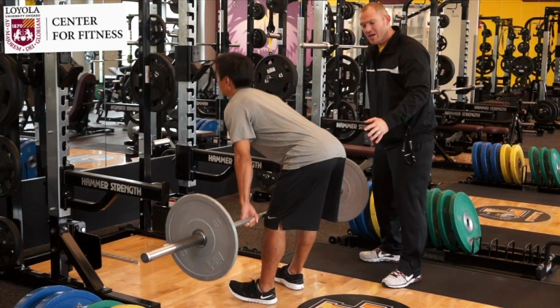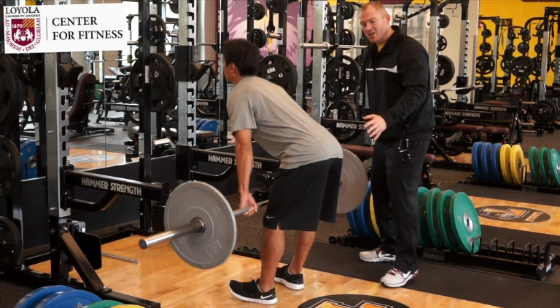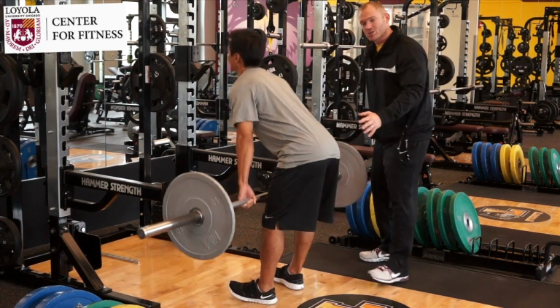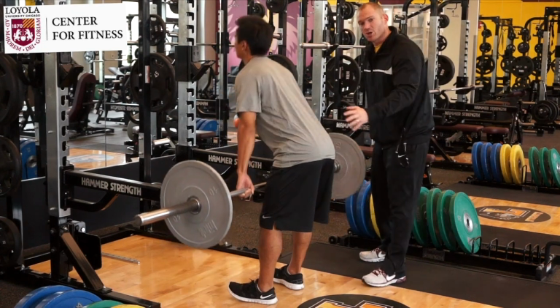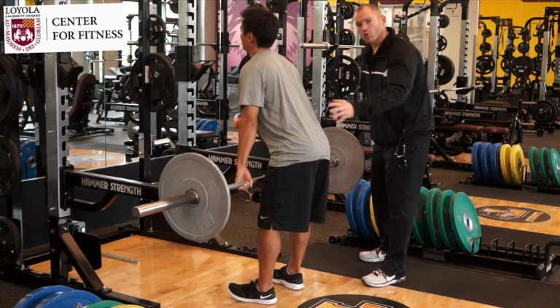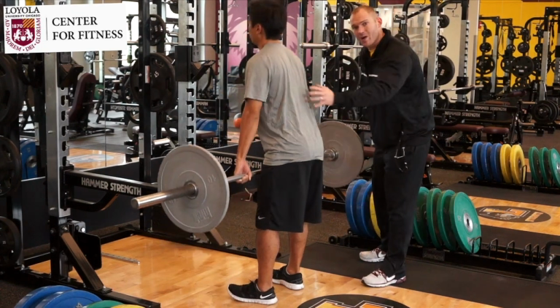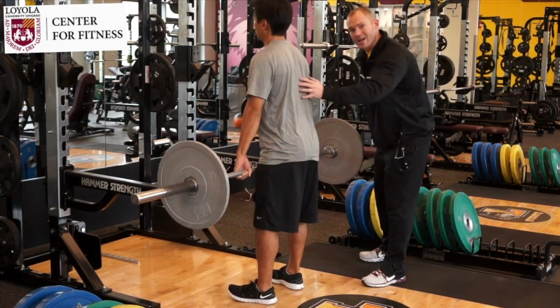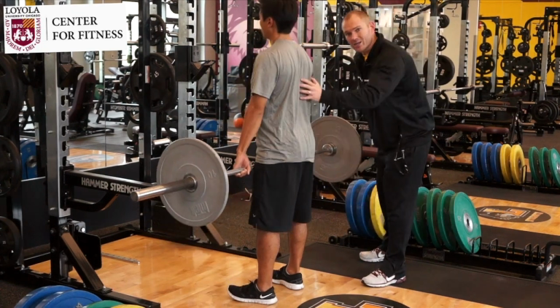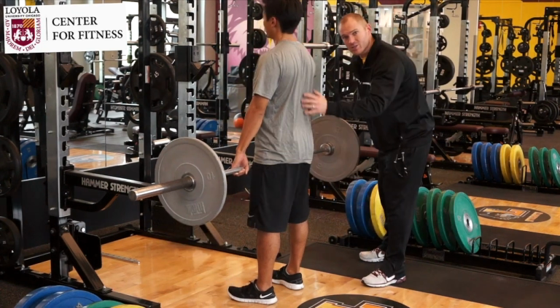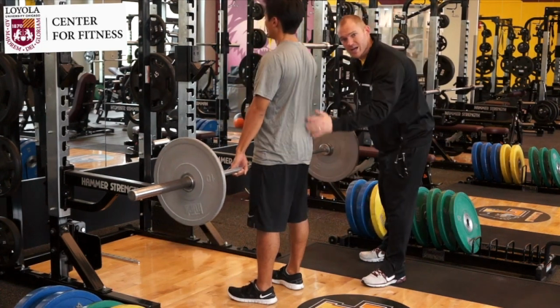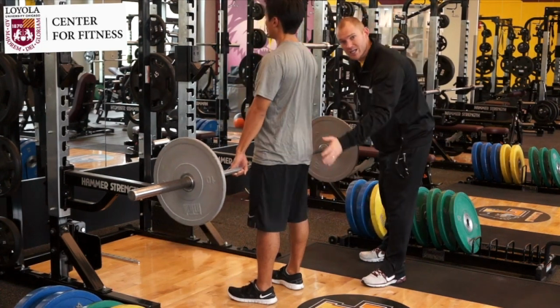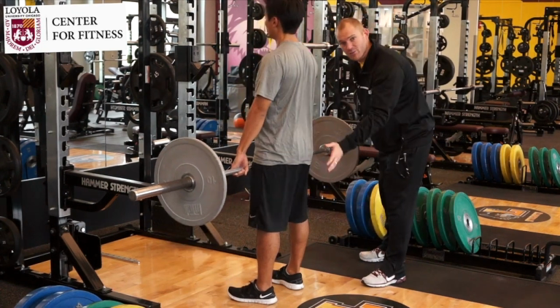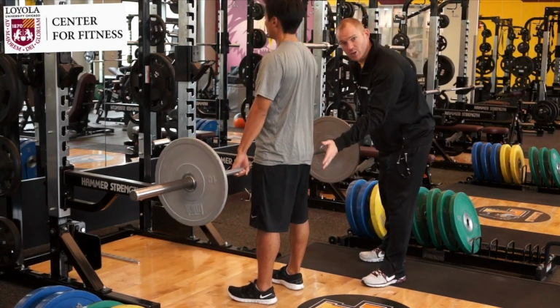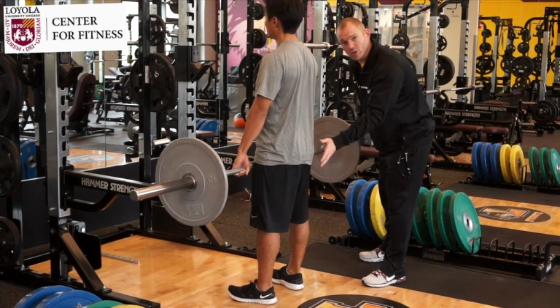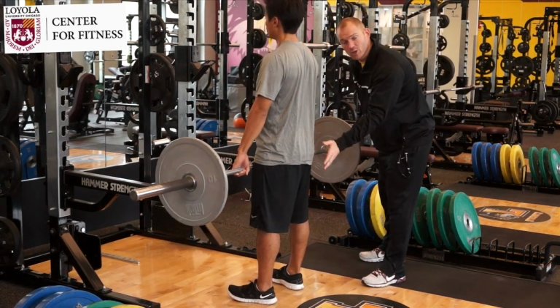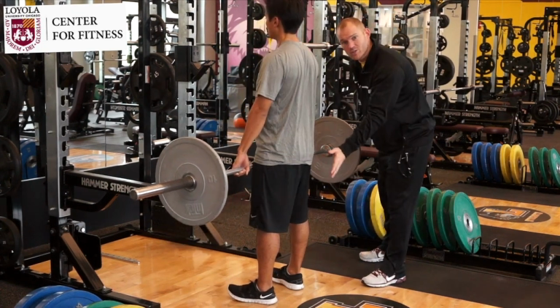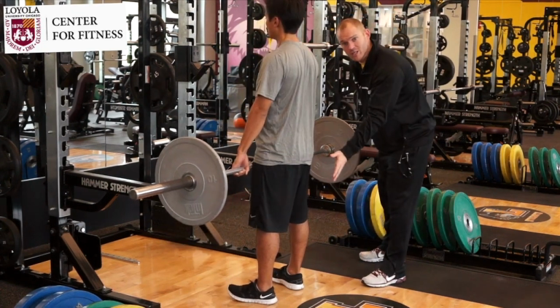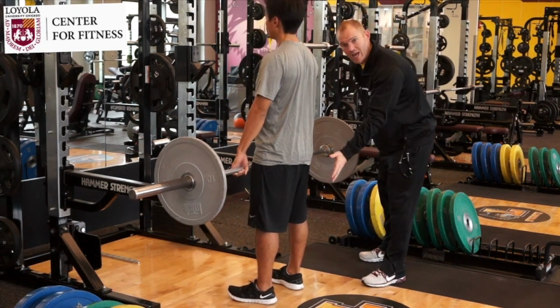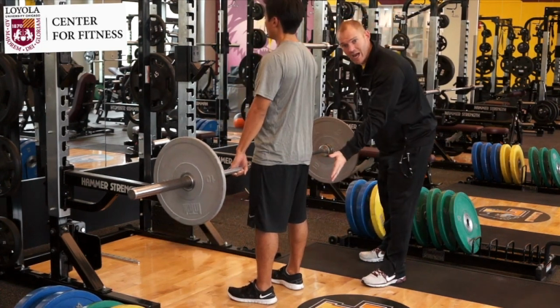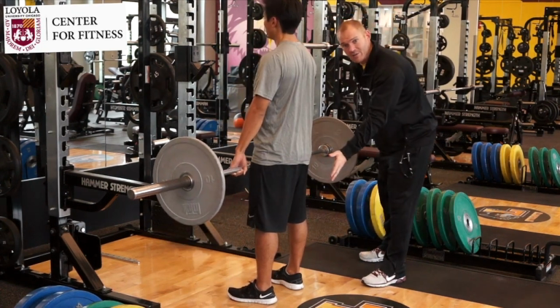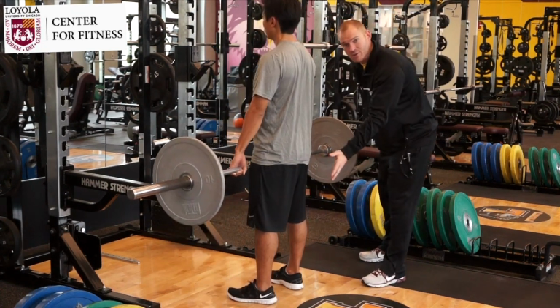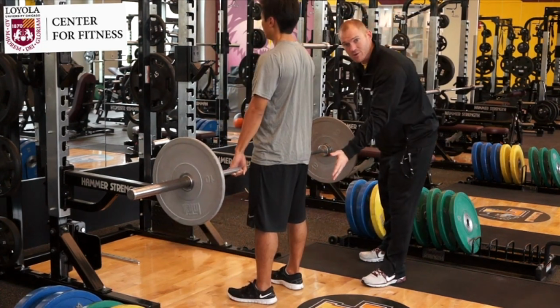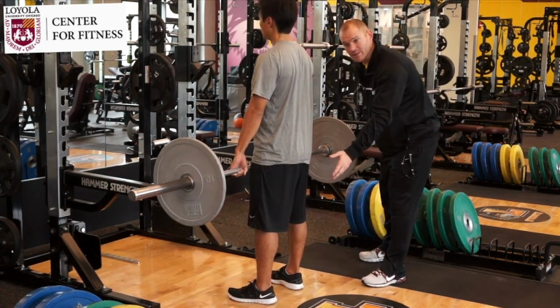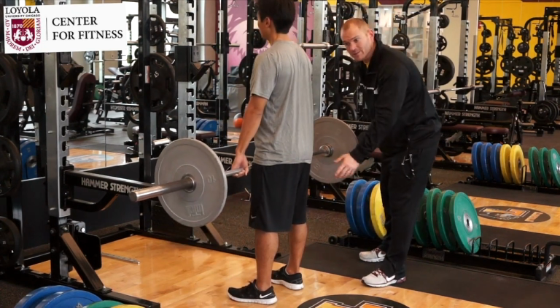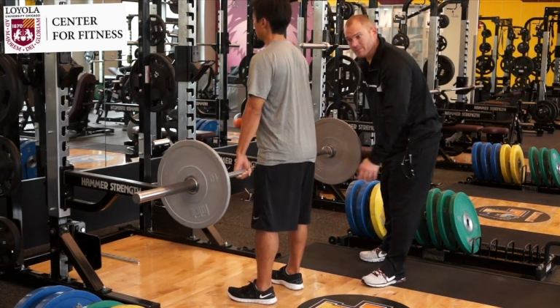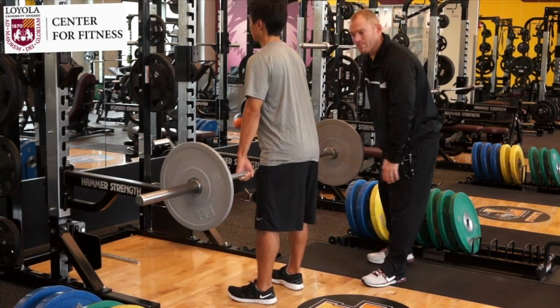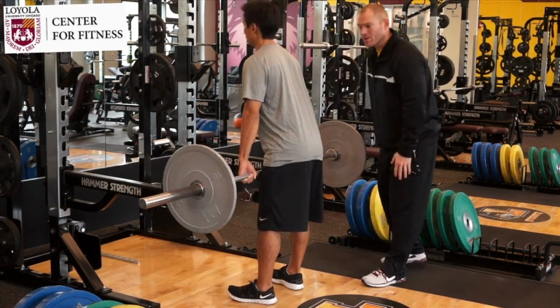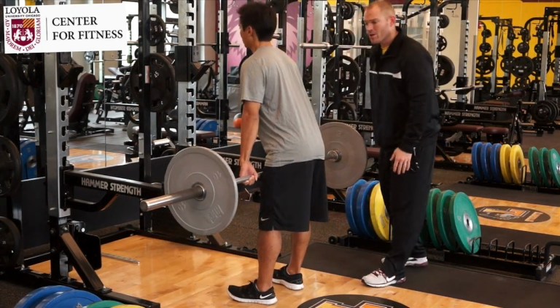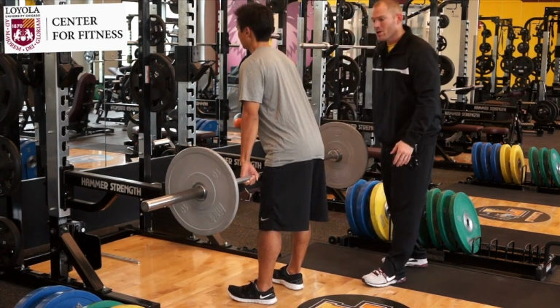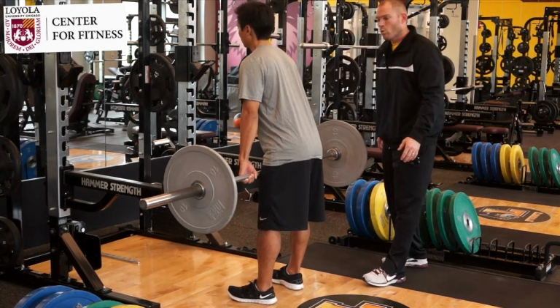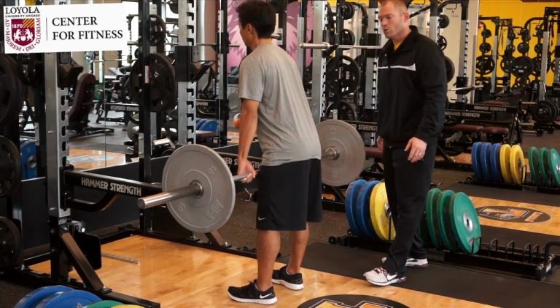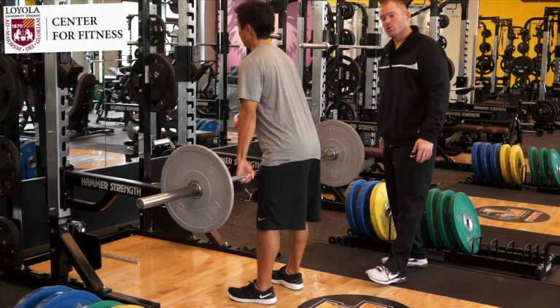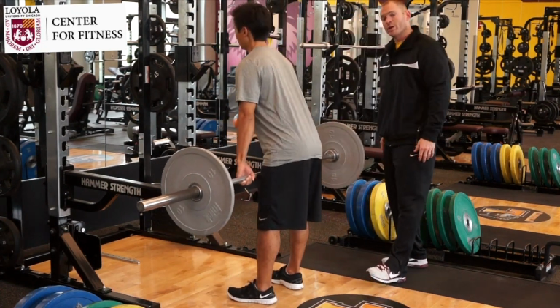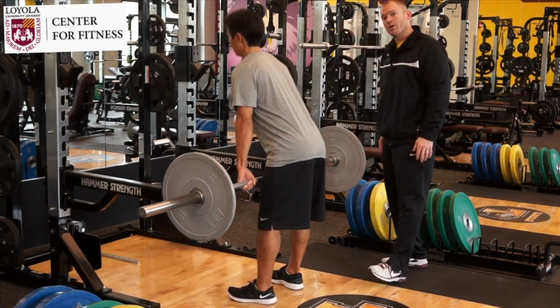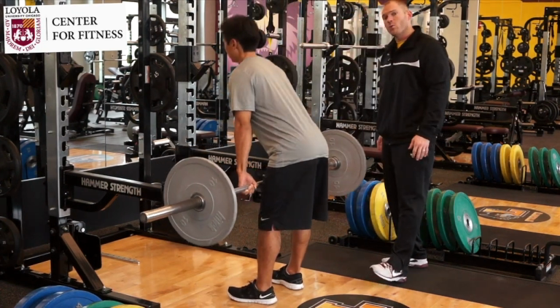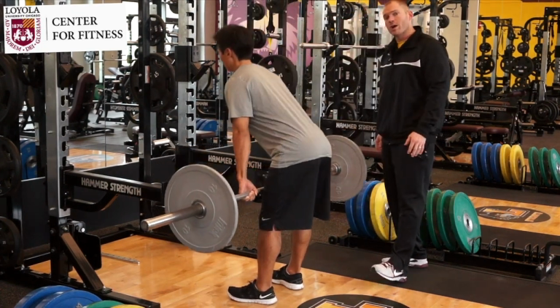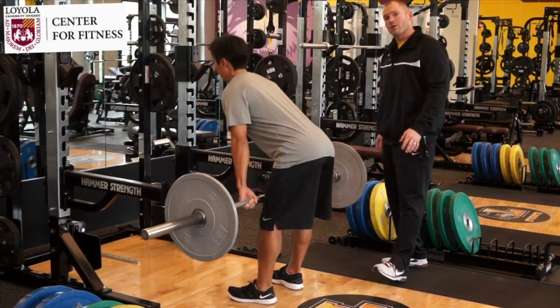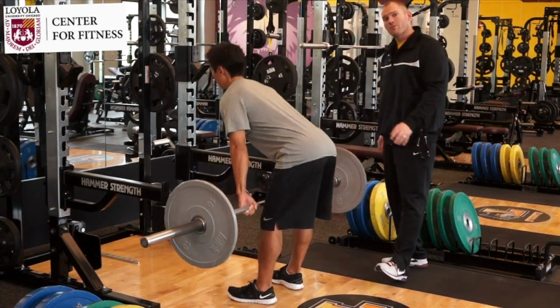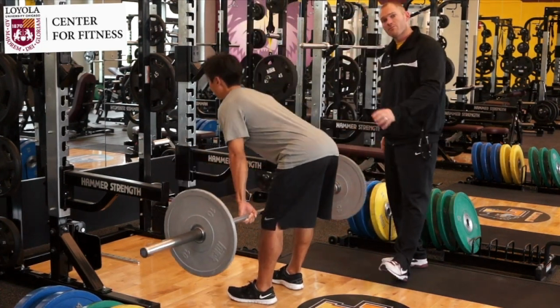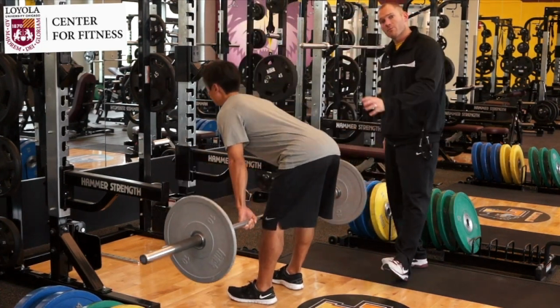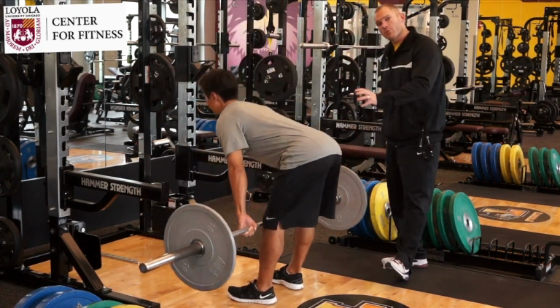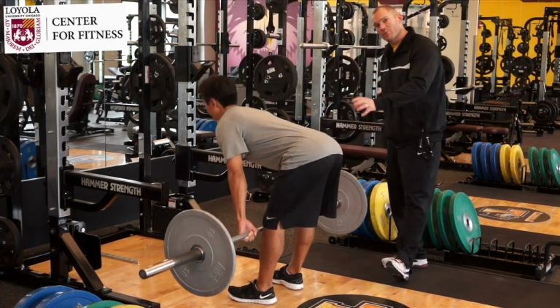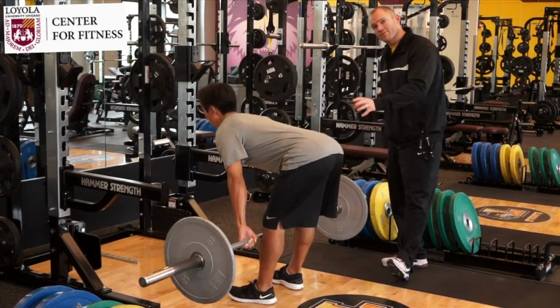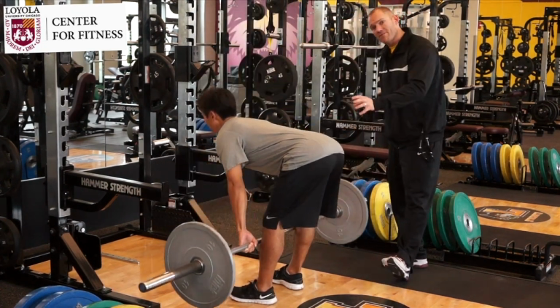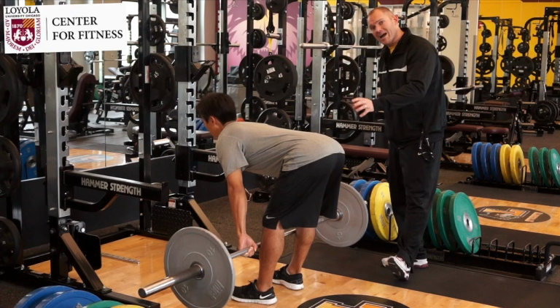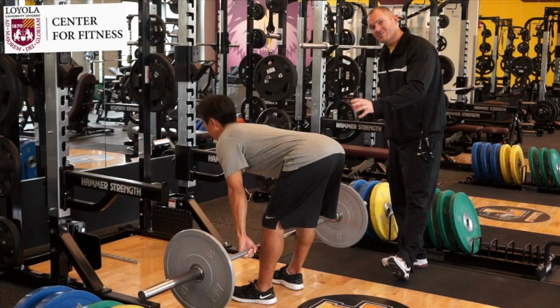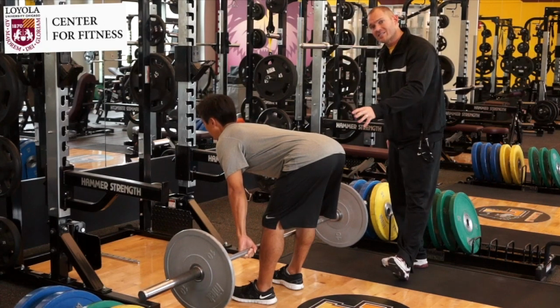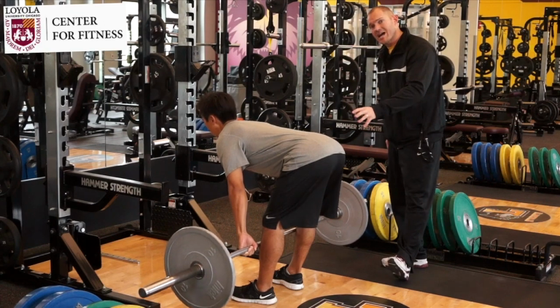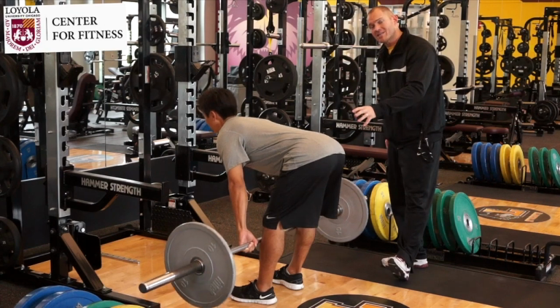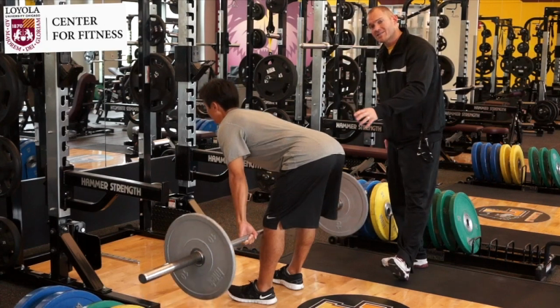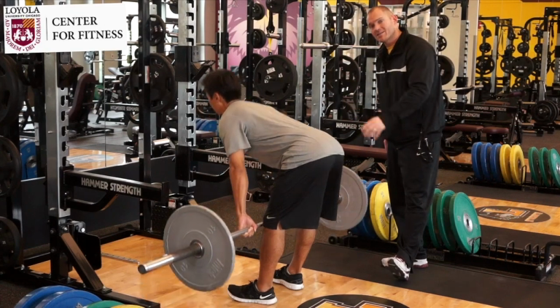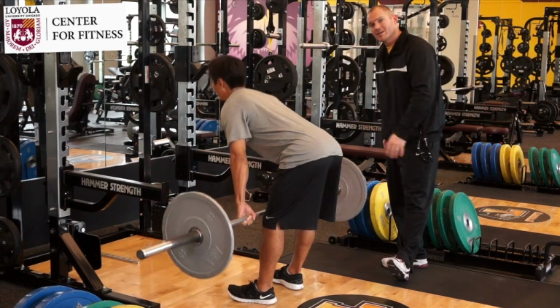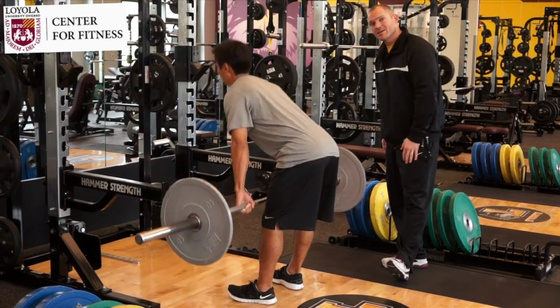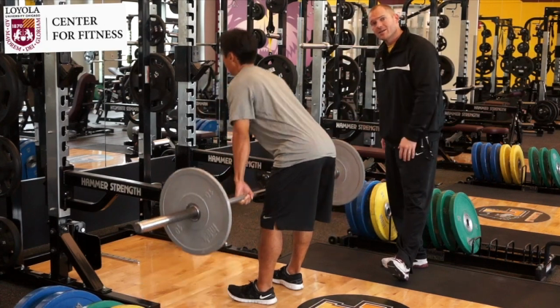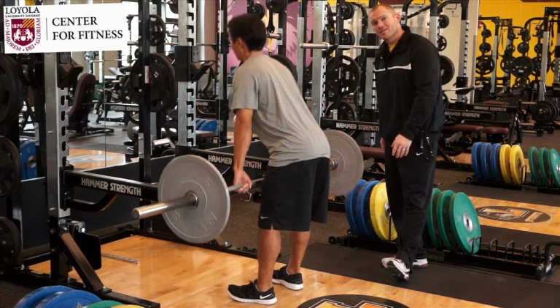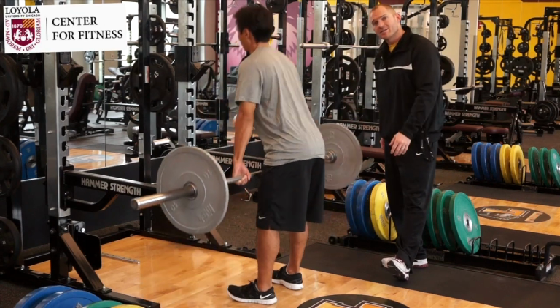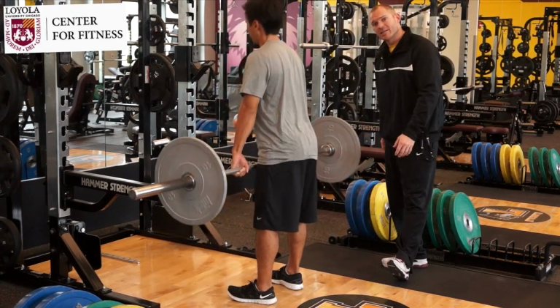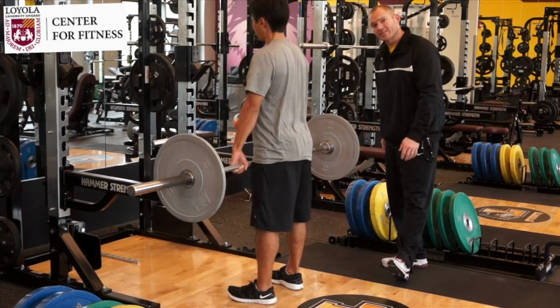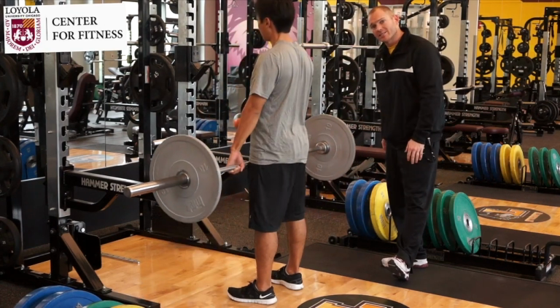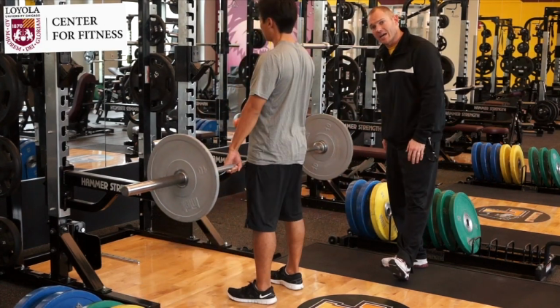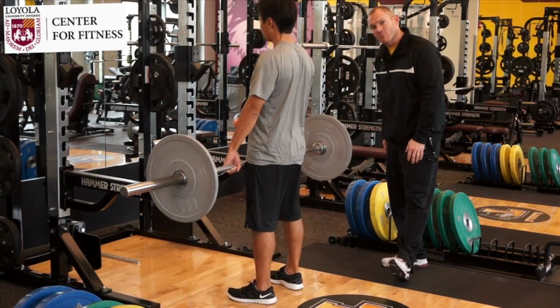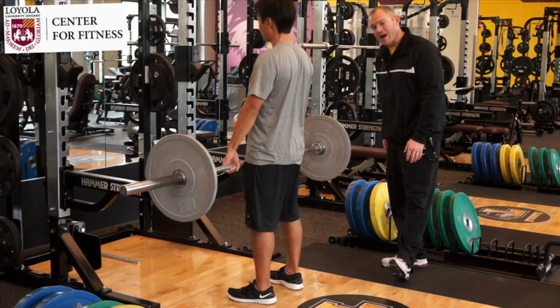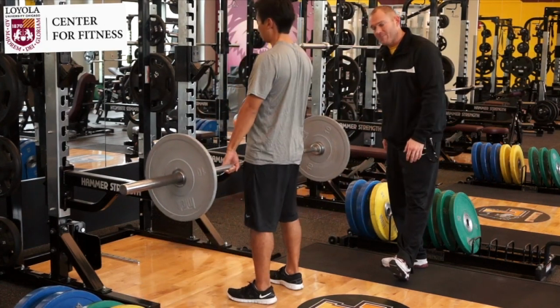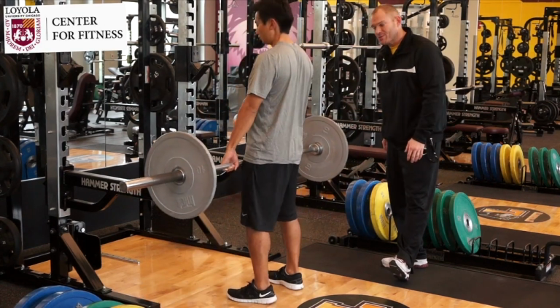This is a great exercise for the glutes and the hamstrings. We'll do anywhere from three to five sets of six to ten reps.